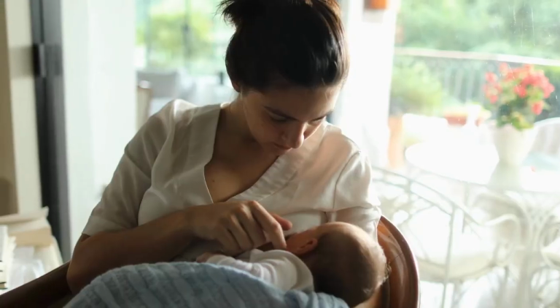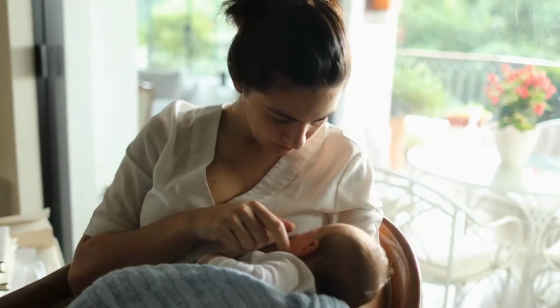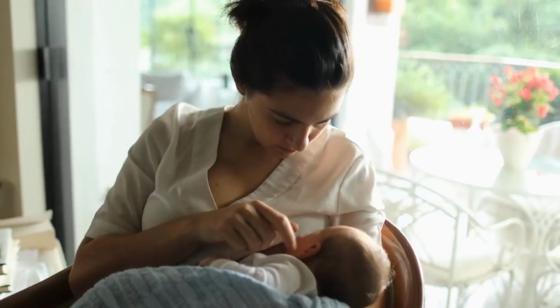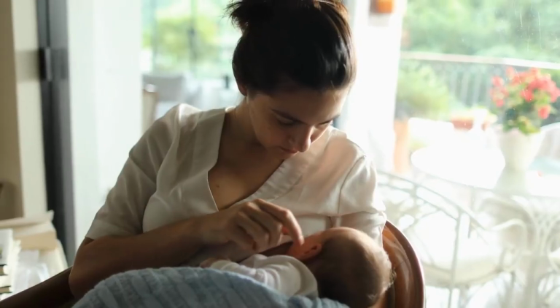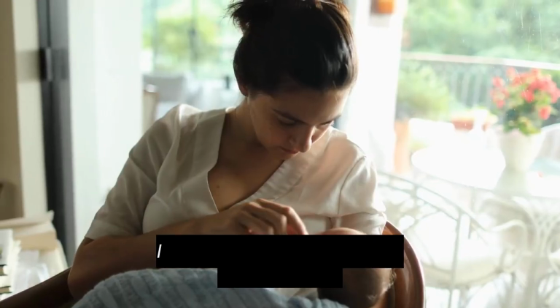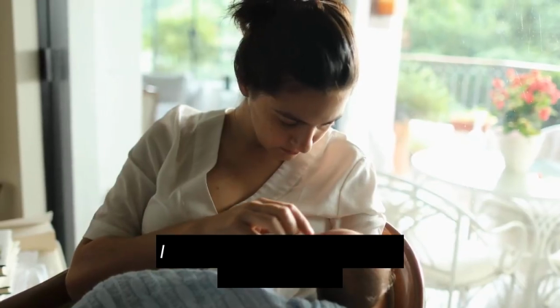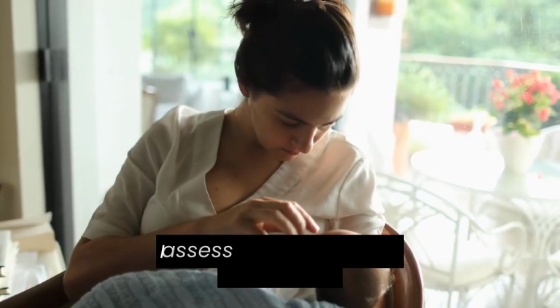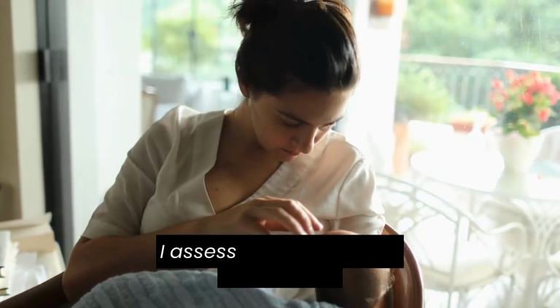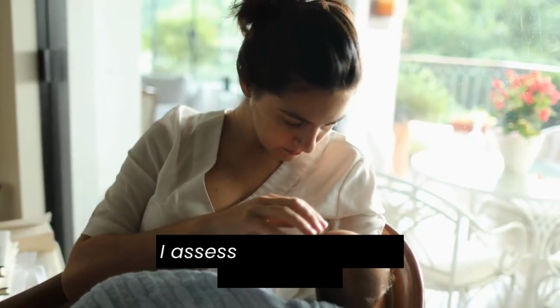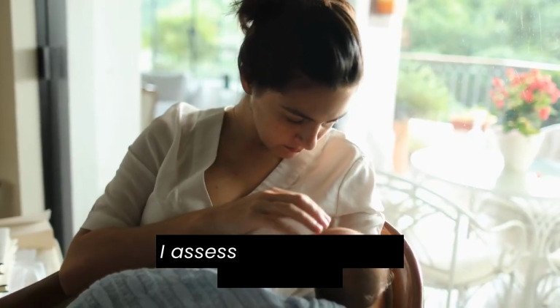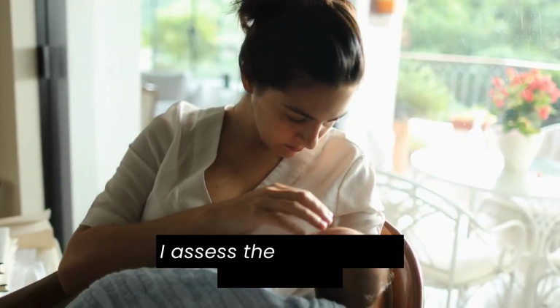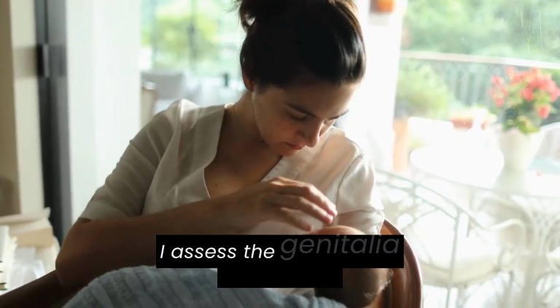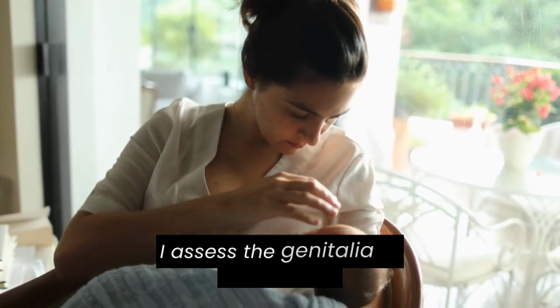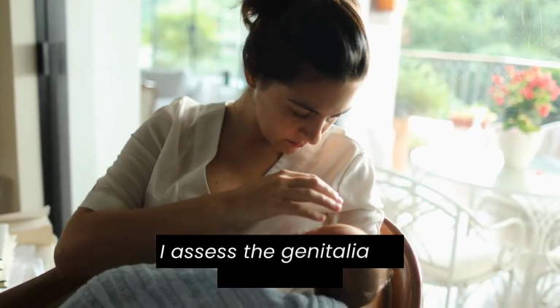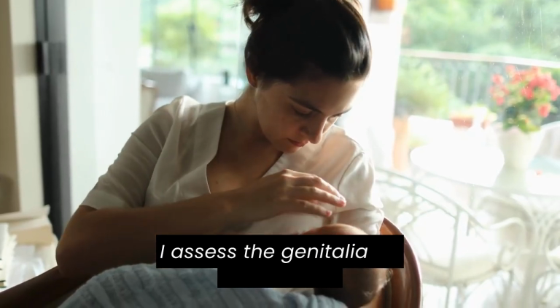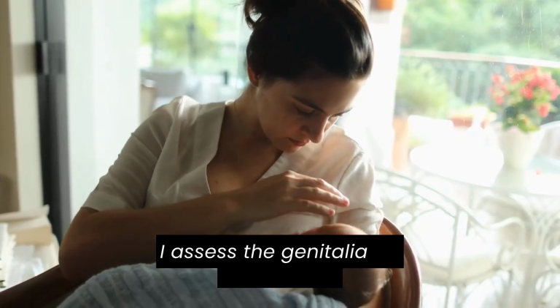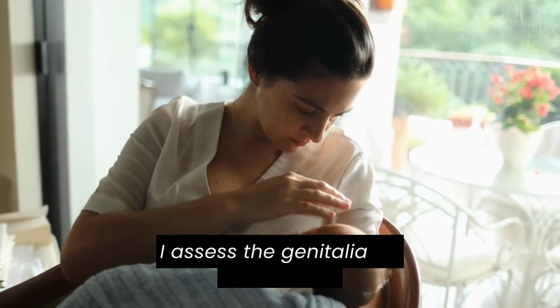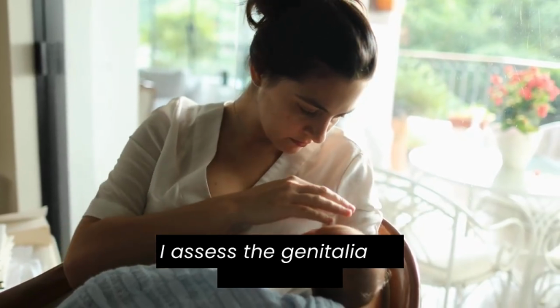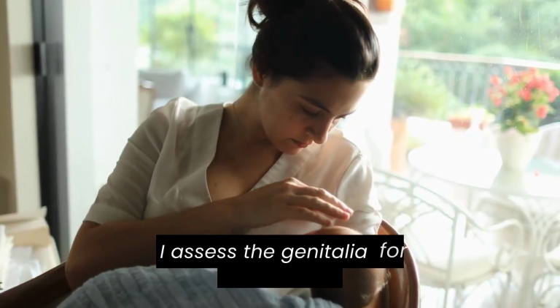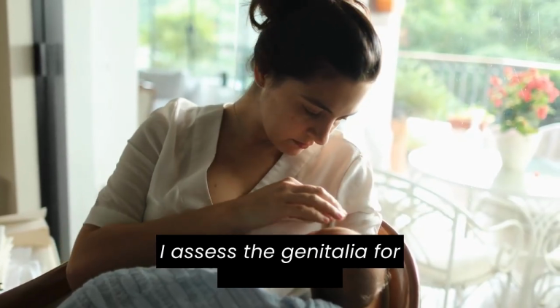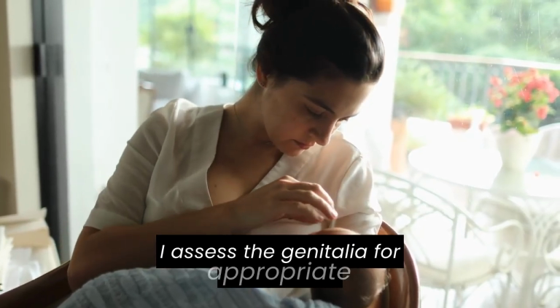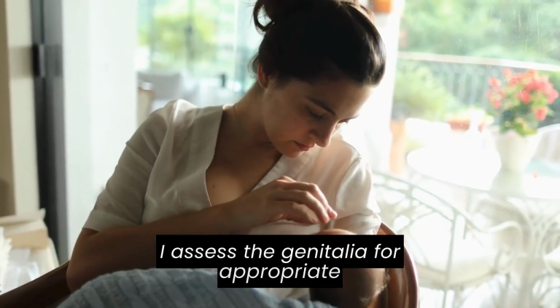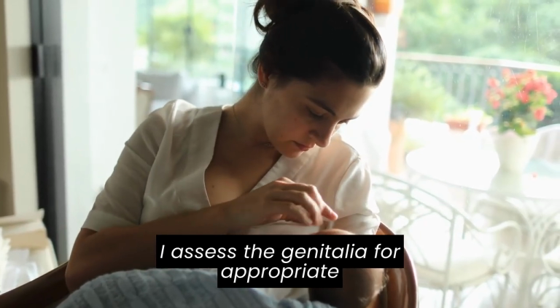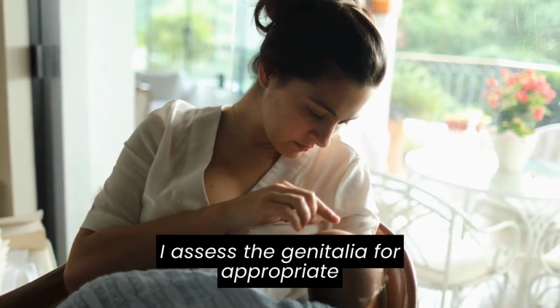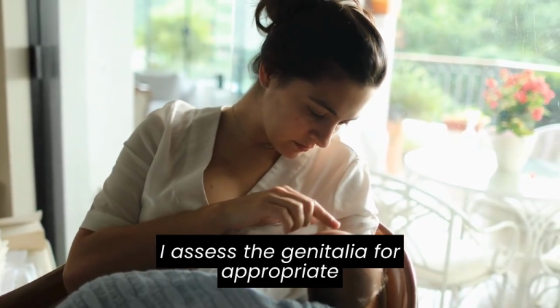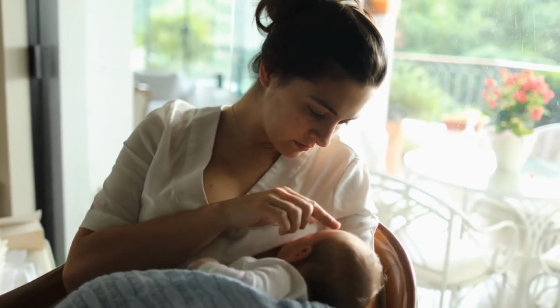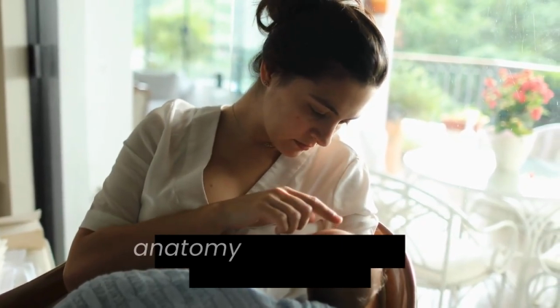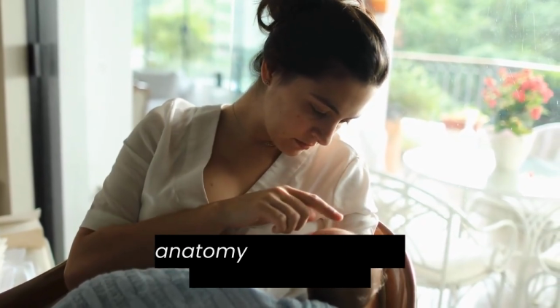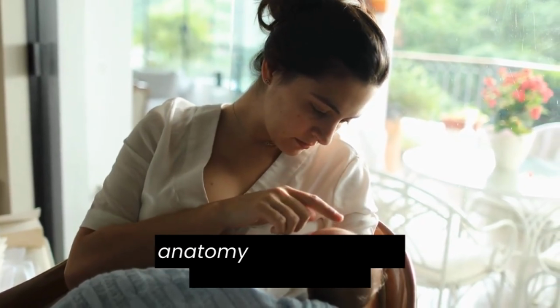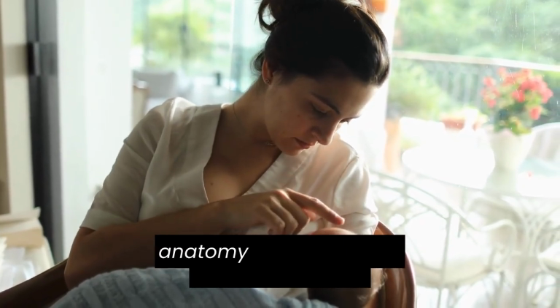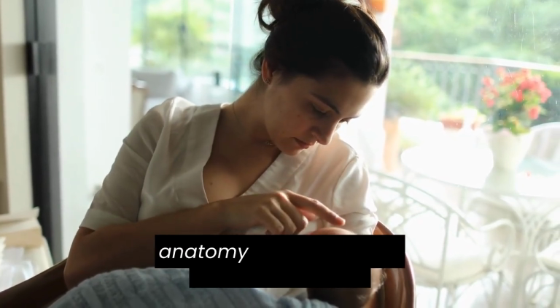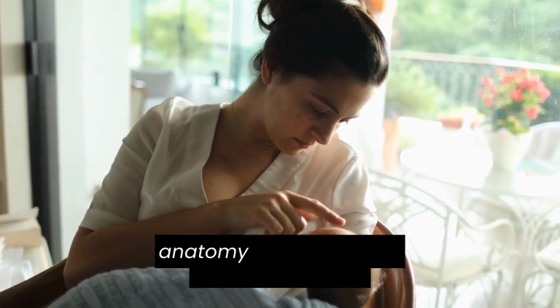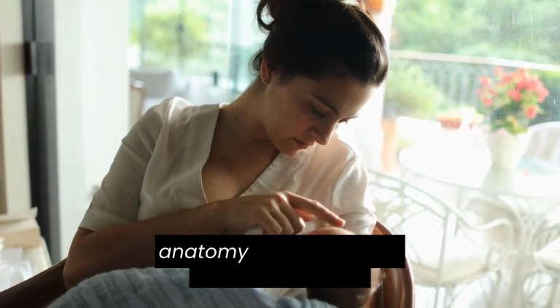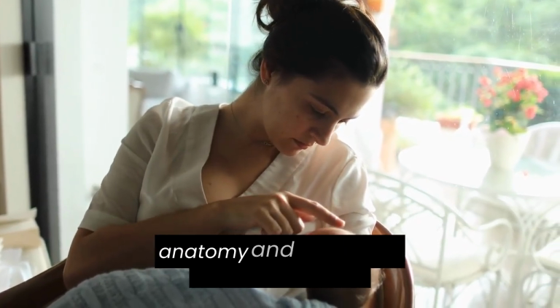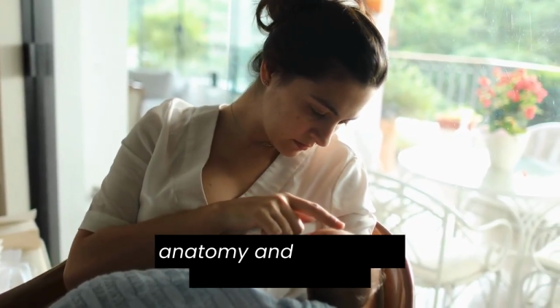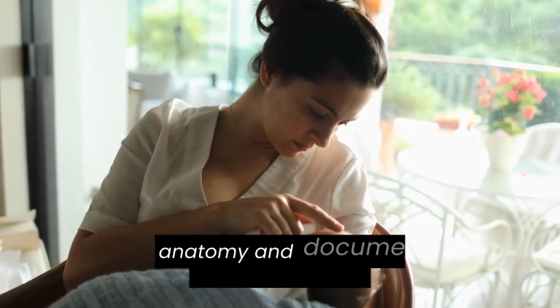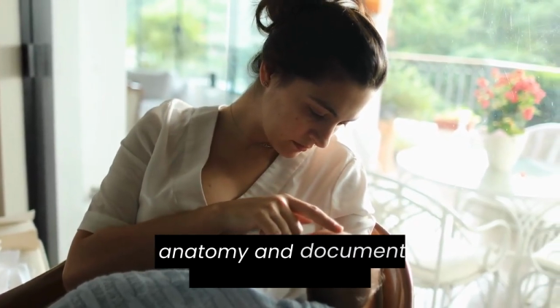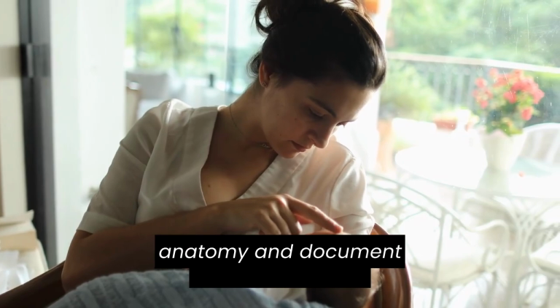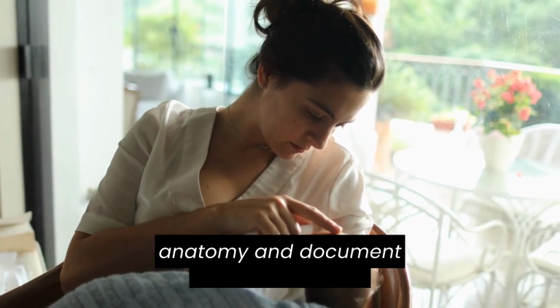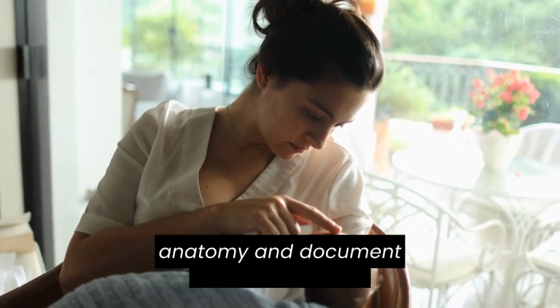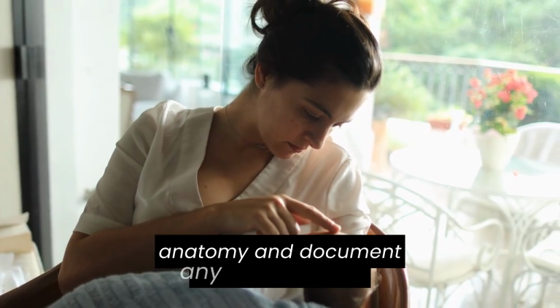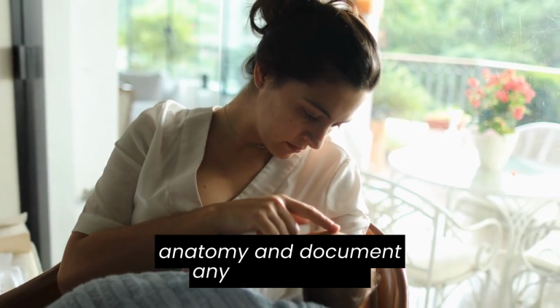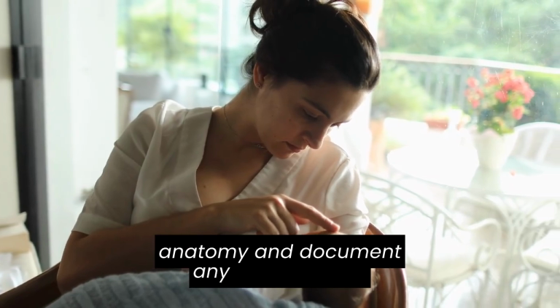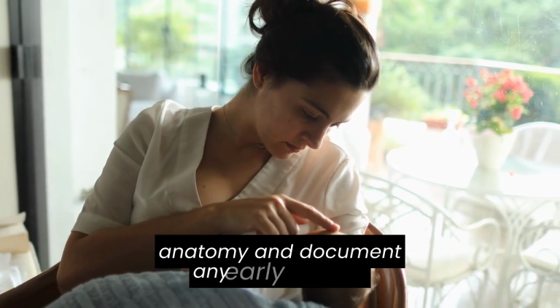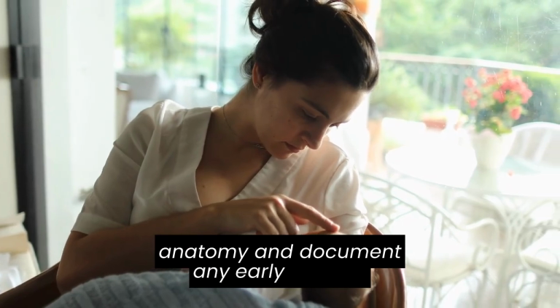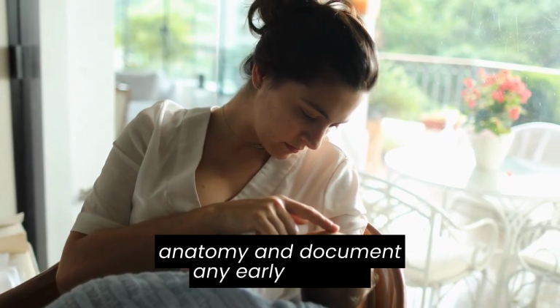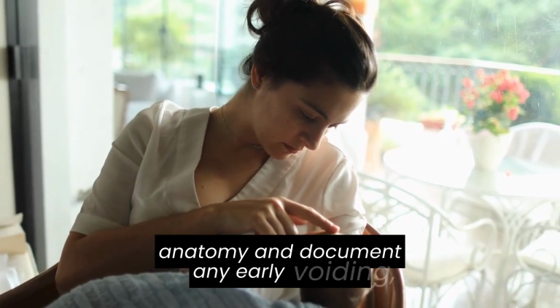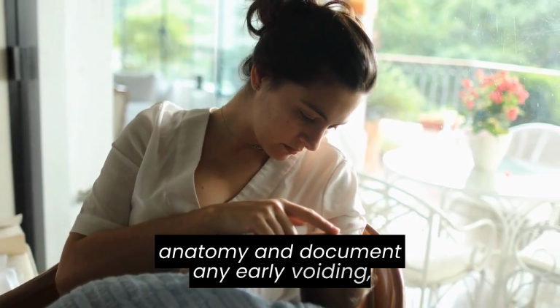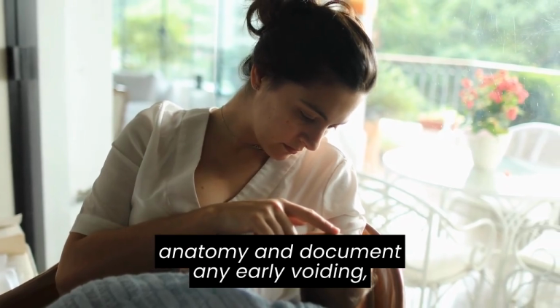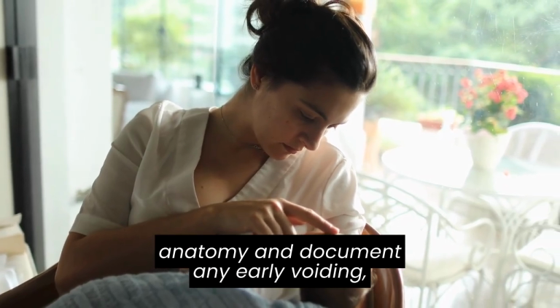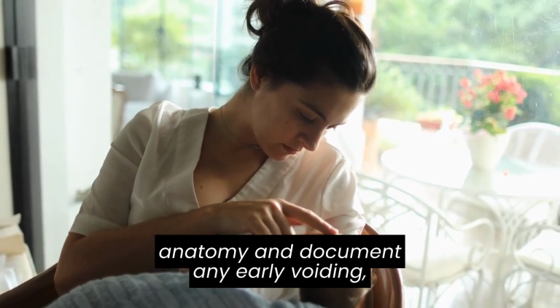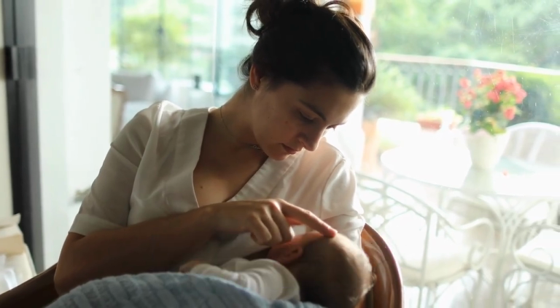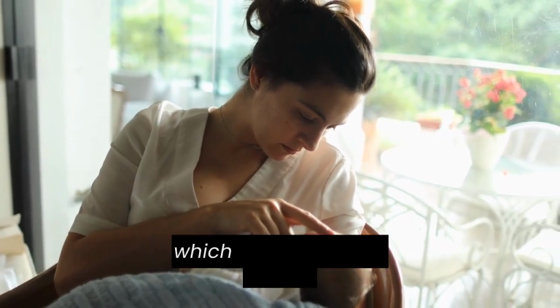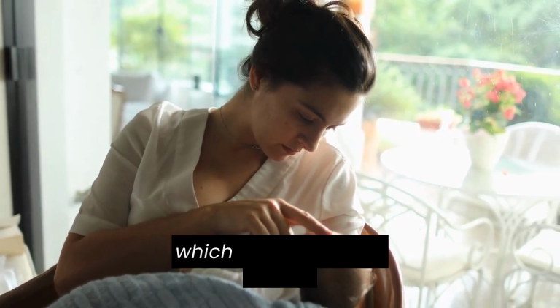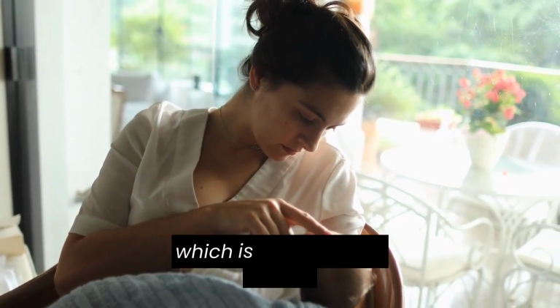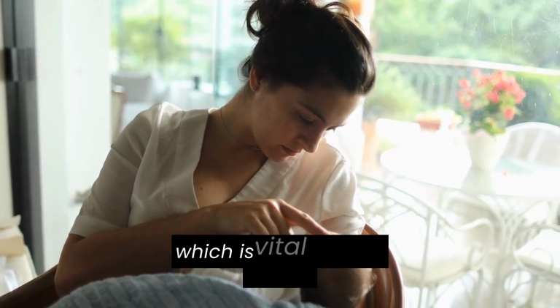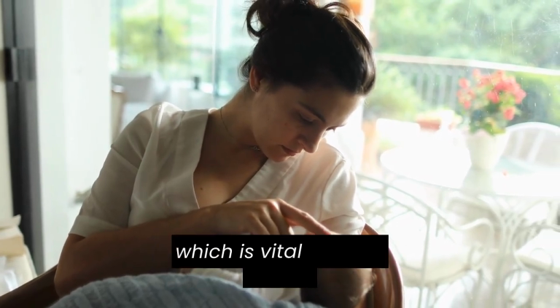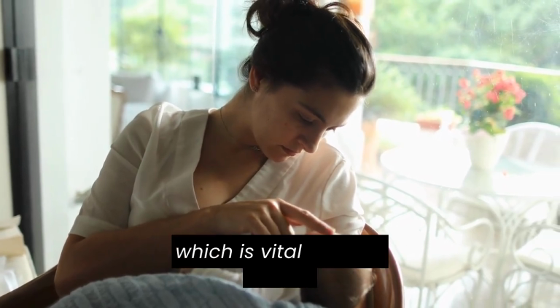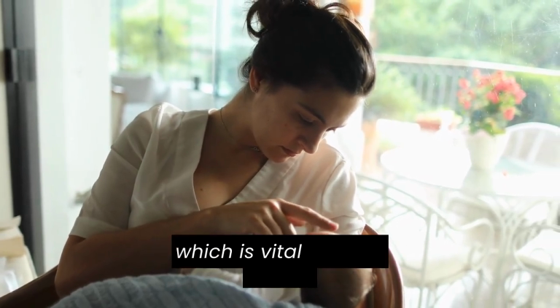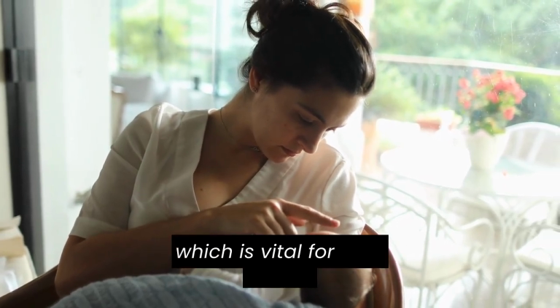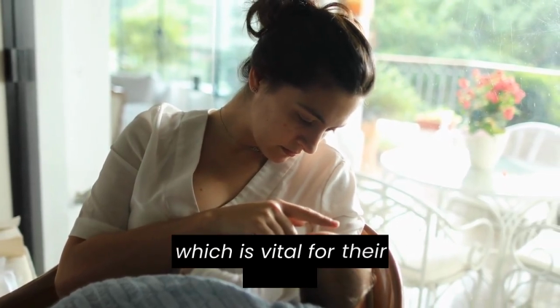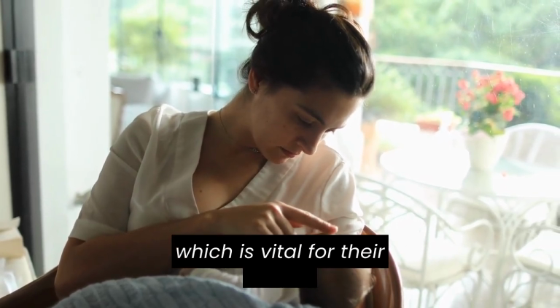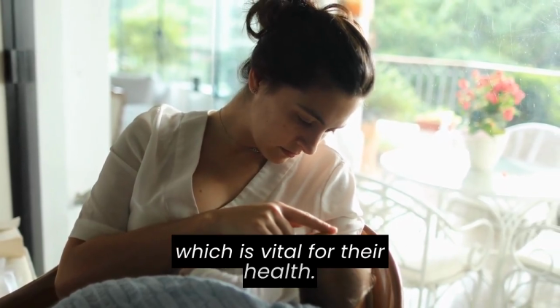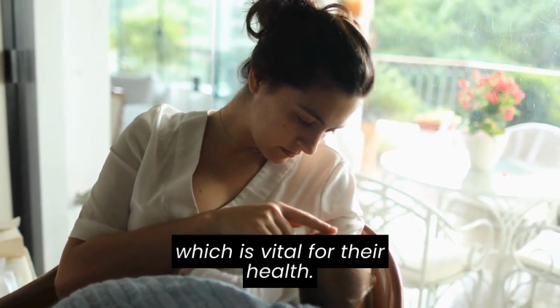I assess the genitalia for appropriate anatomy and document any early voiding, which is vital for their health.